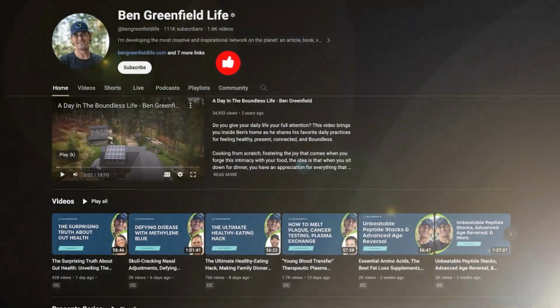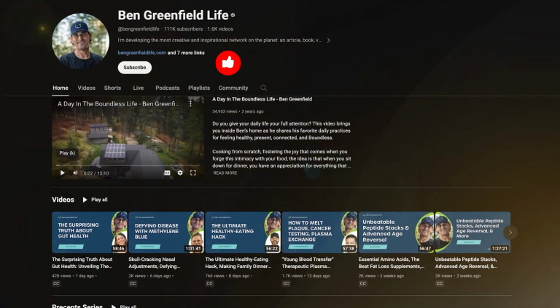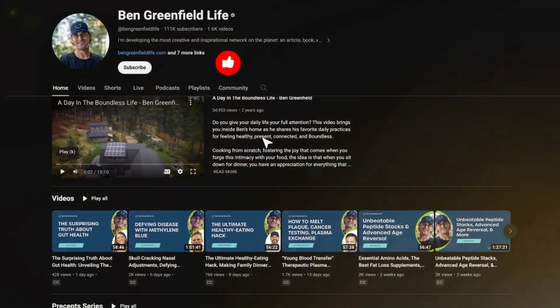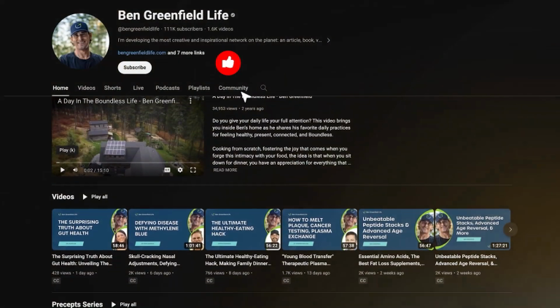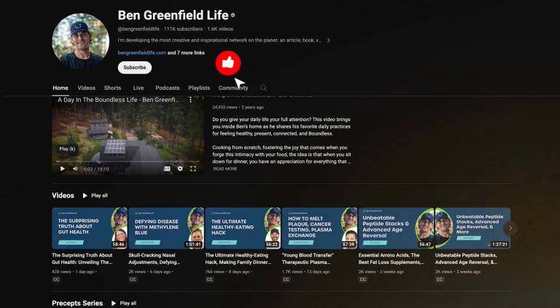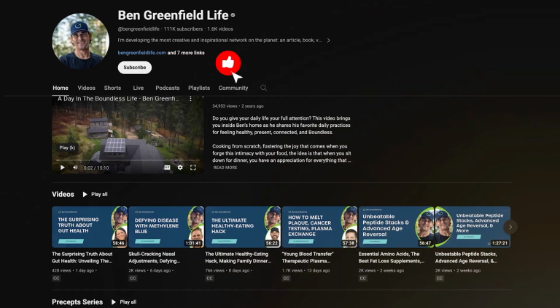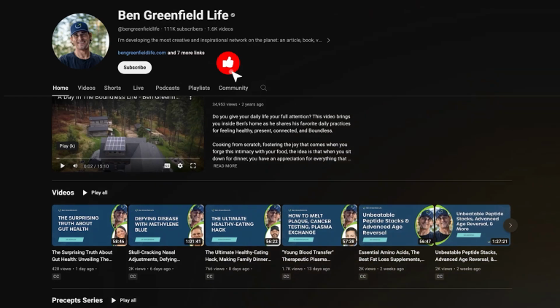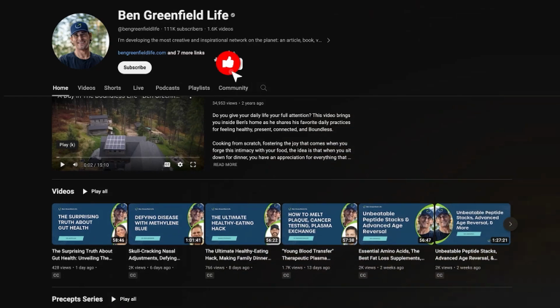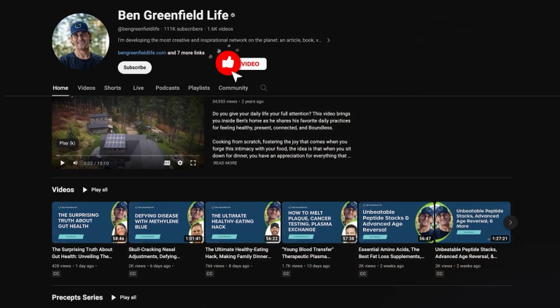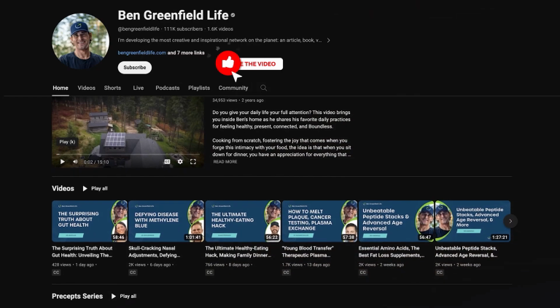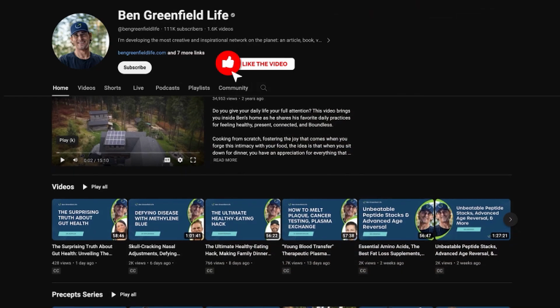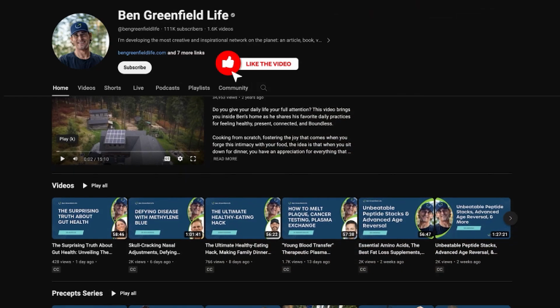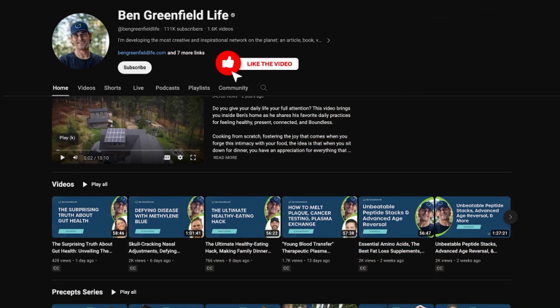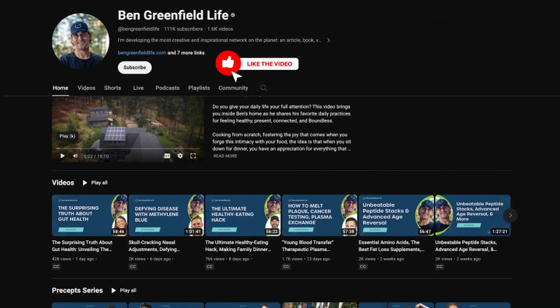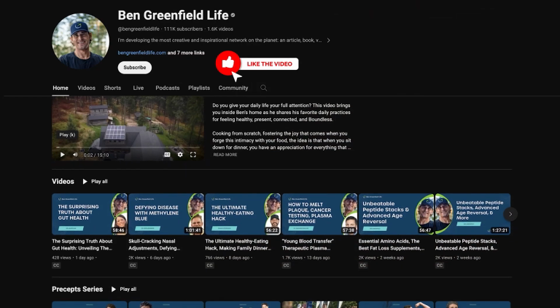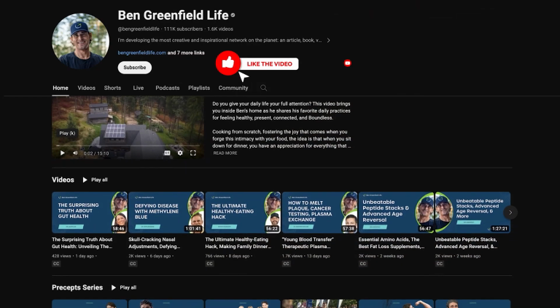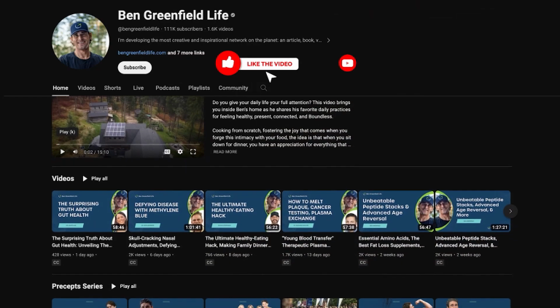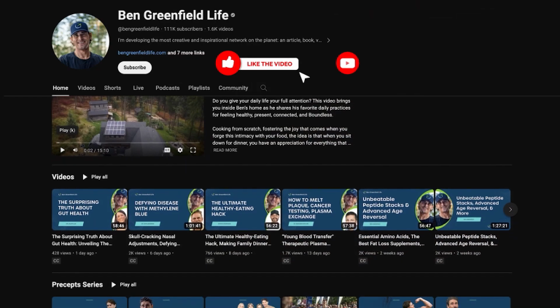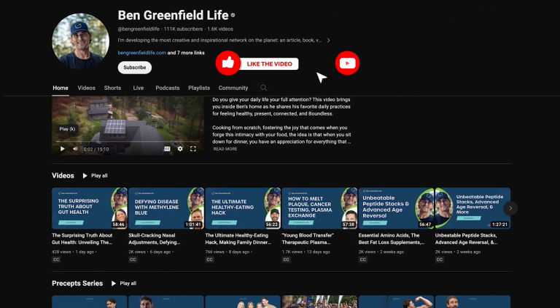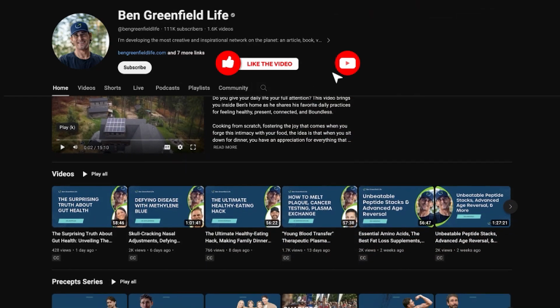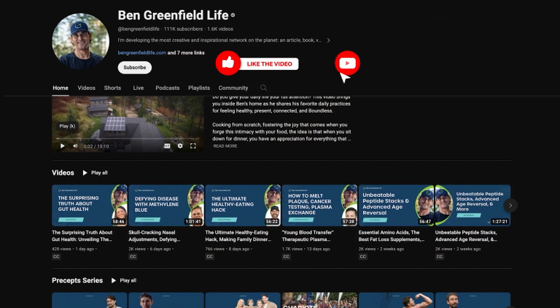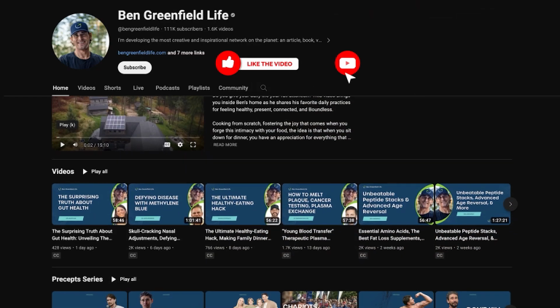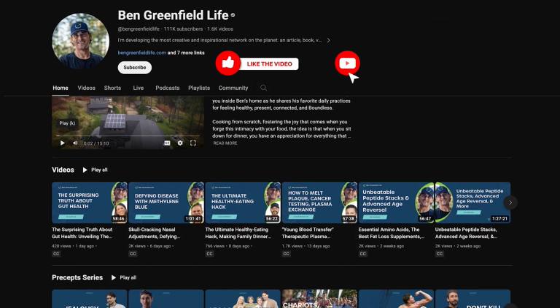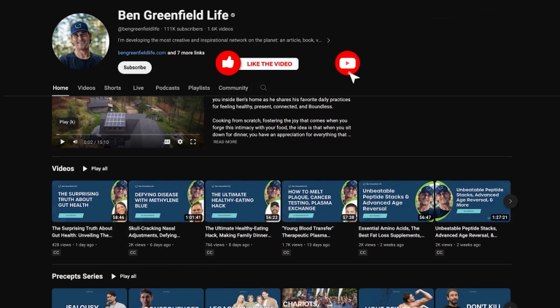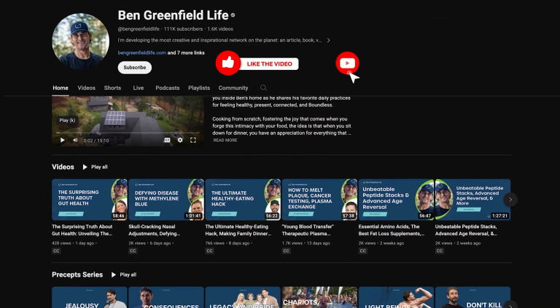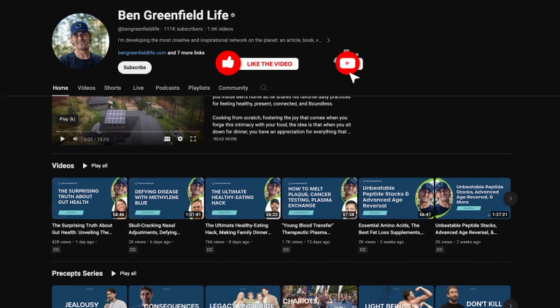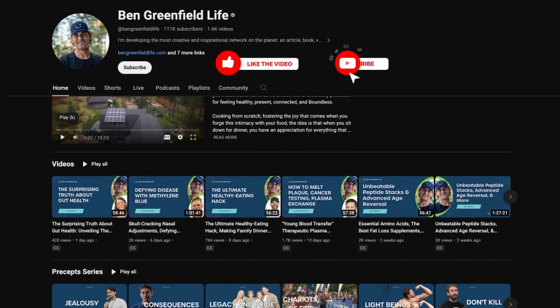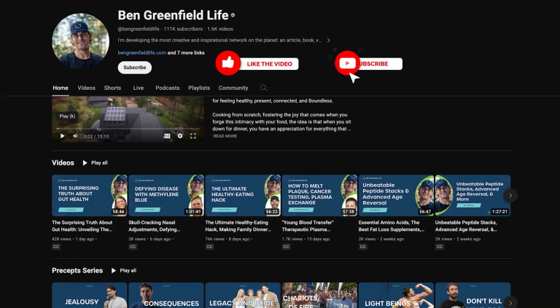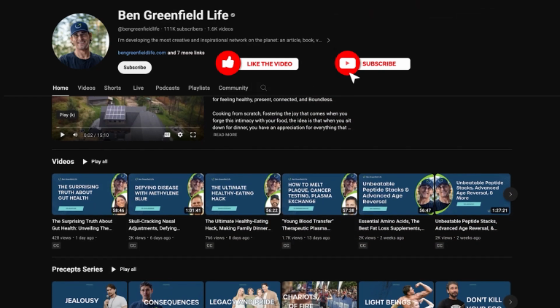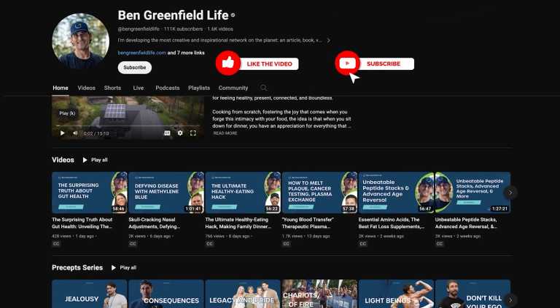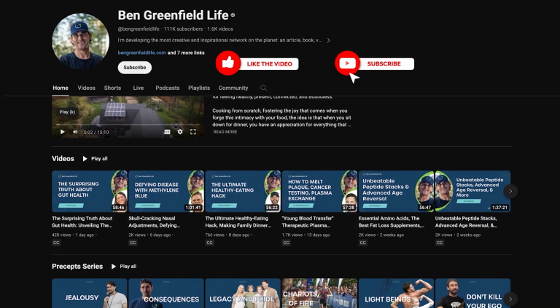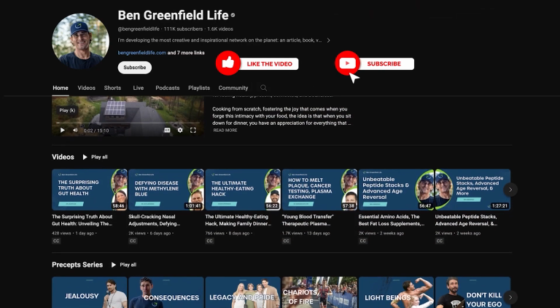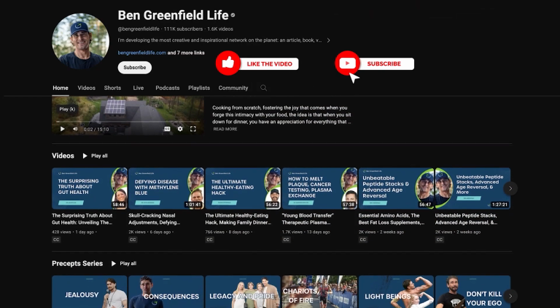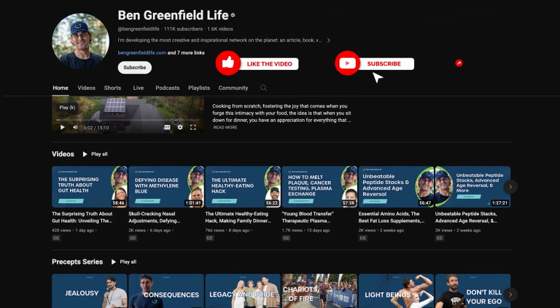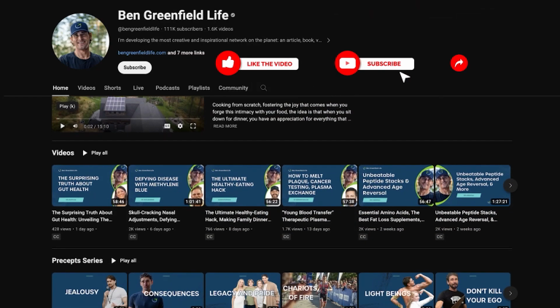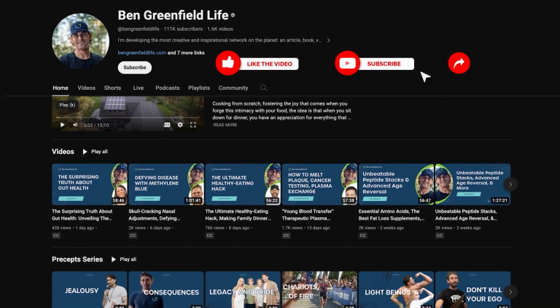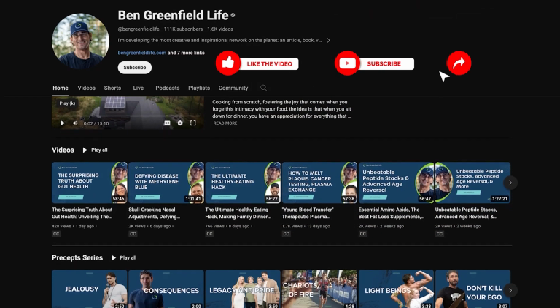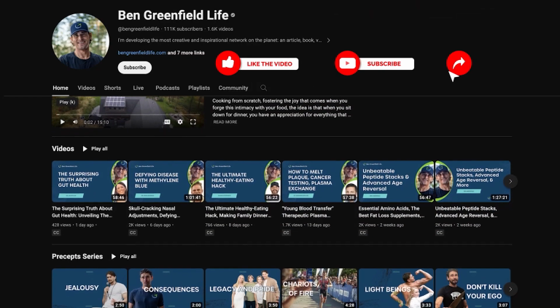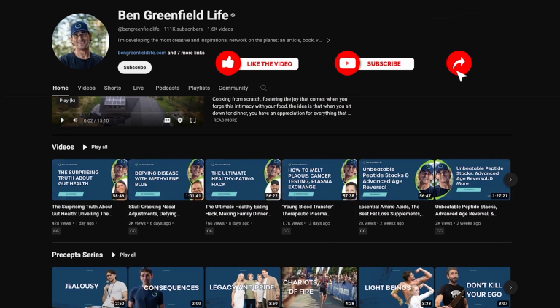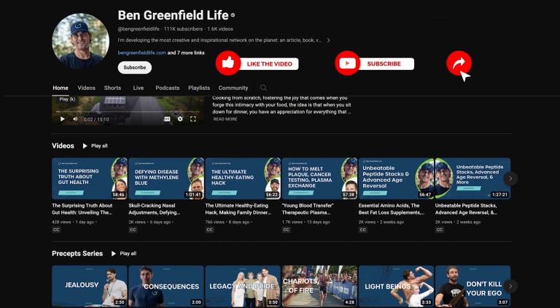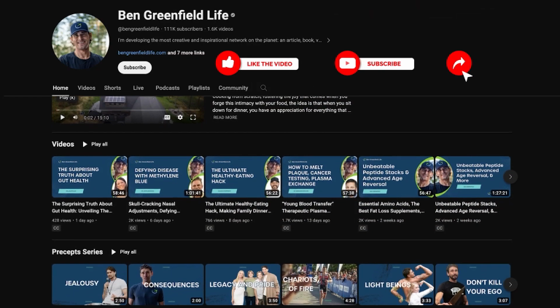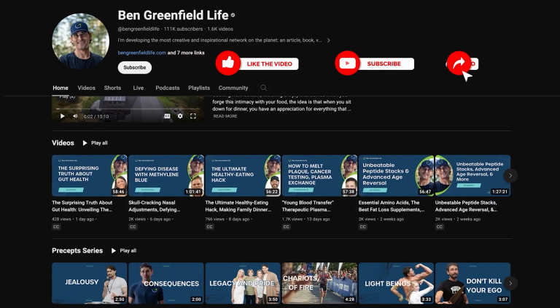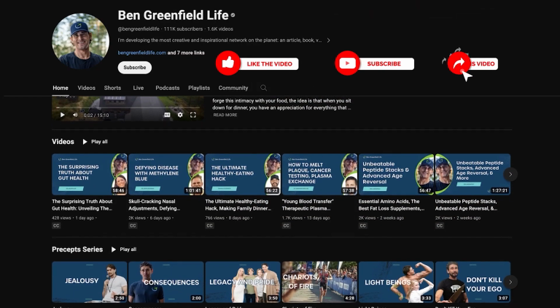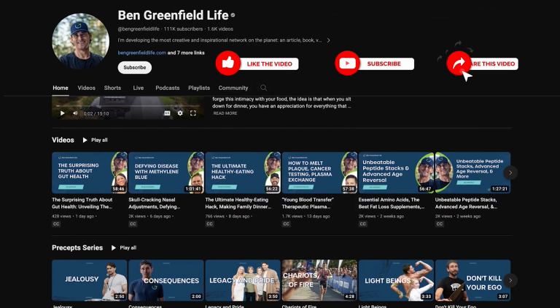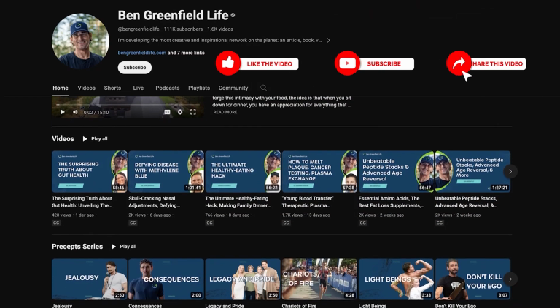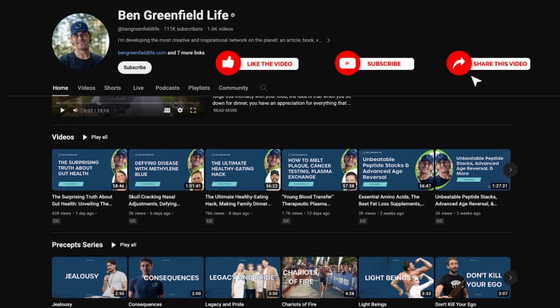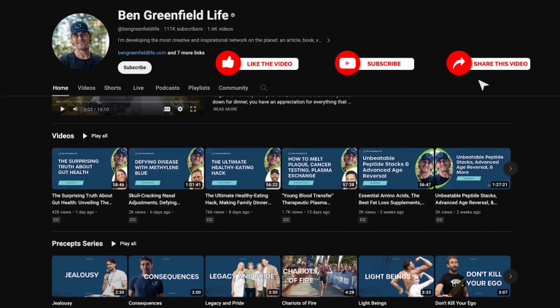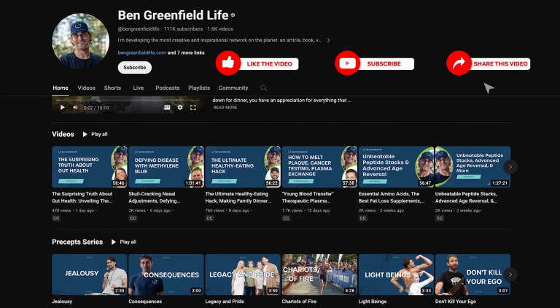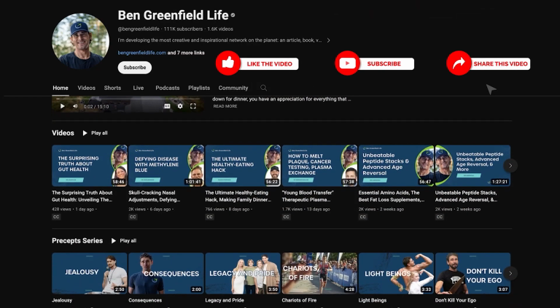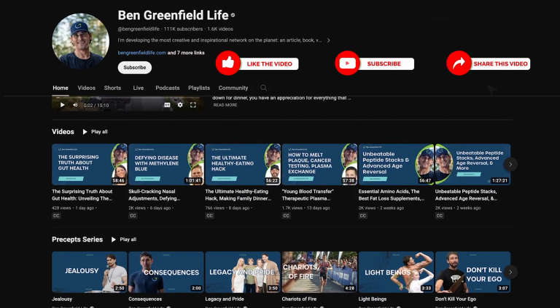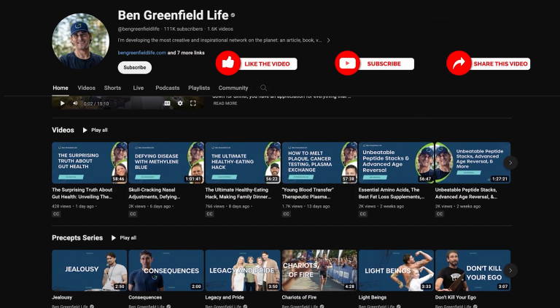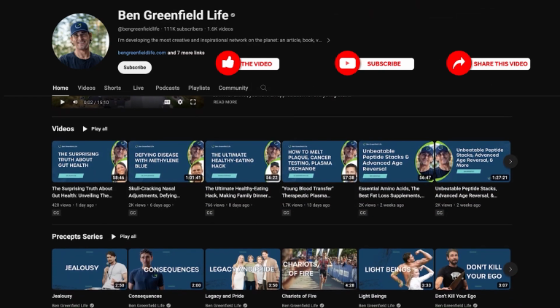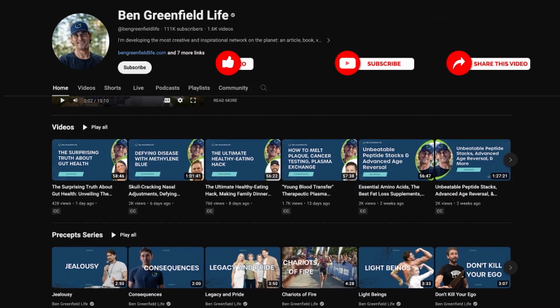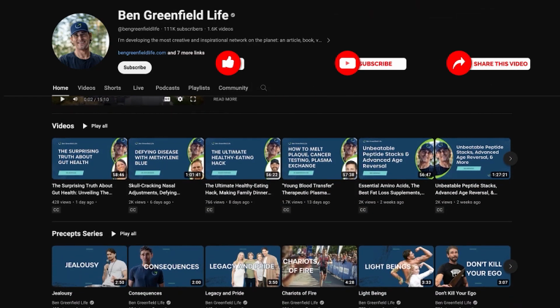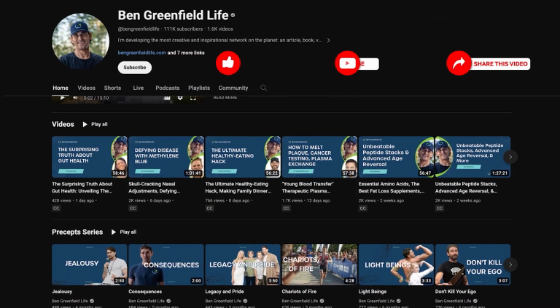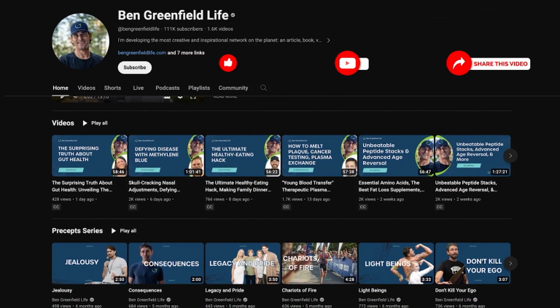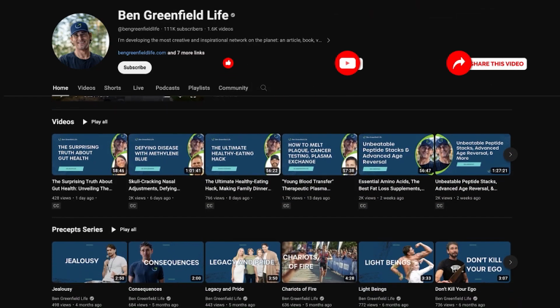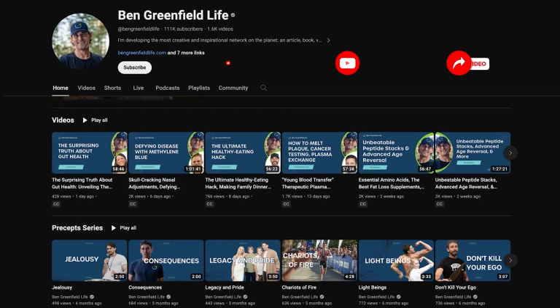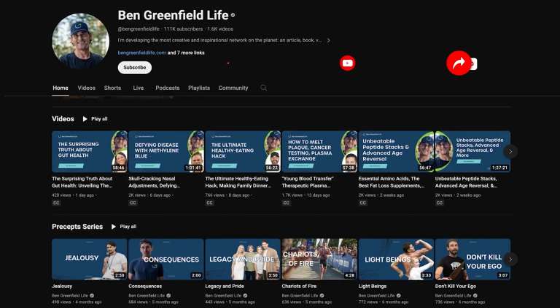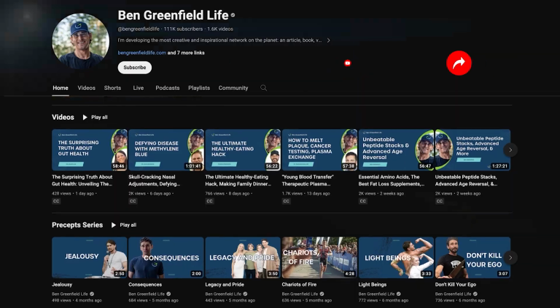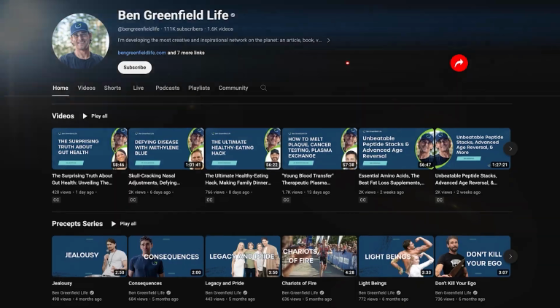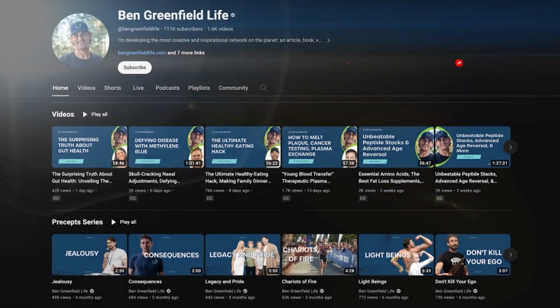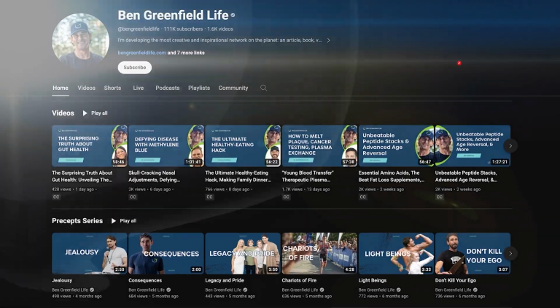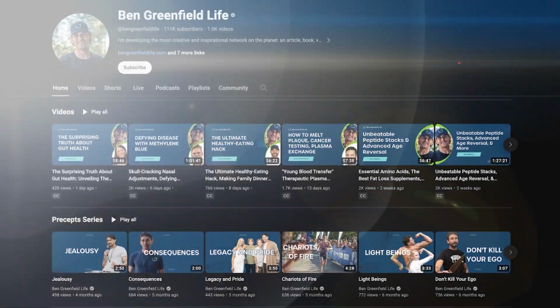Hit subscribe, leave a ranking, leave a review if you've got a little extra time. It means way more than you might think. Thank you so much.